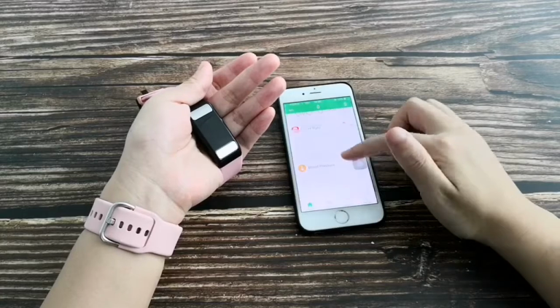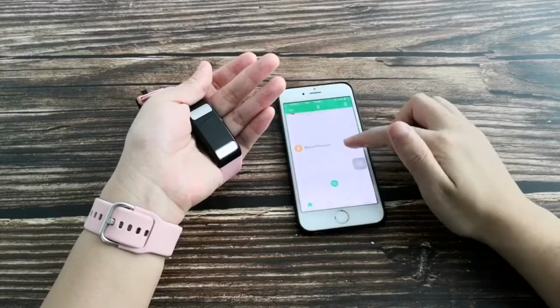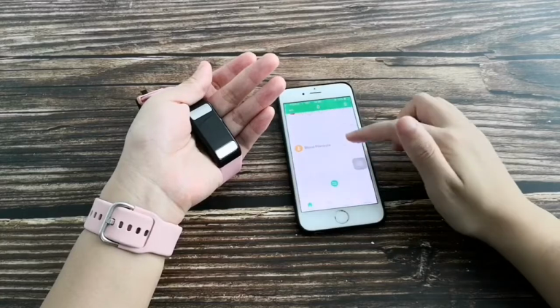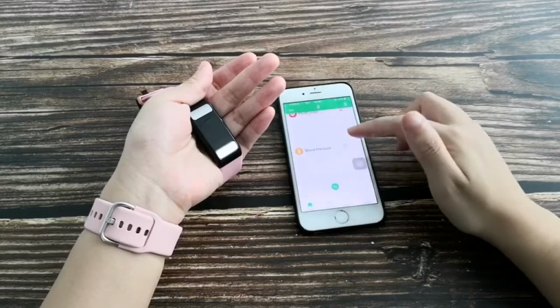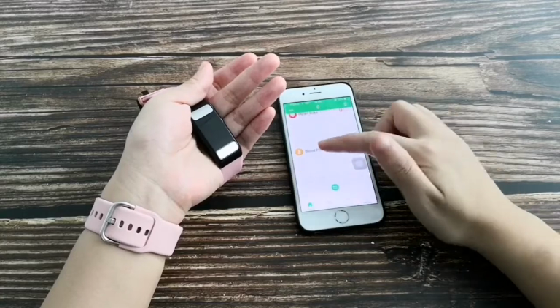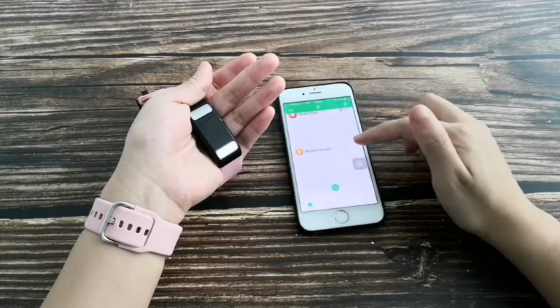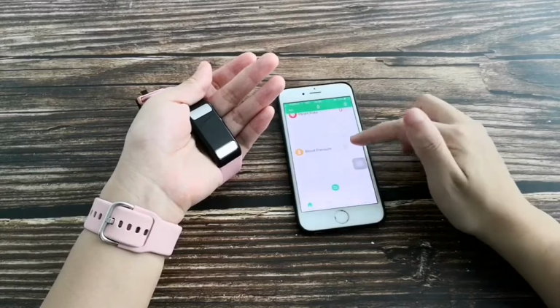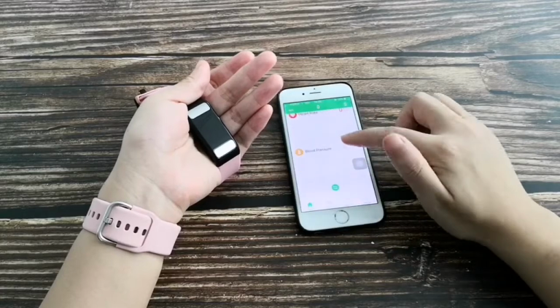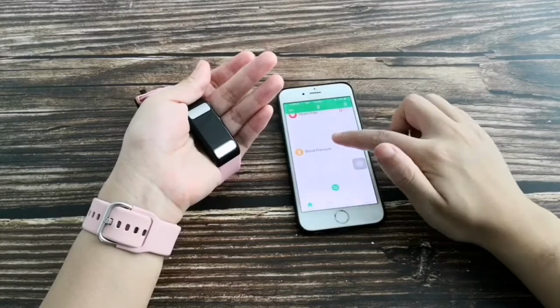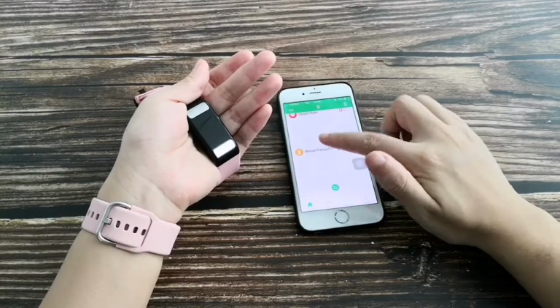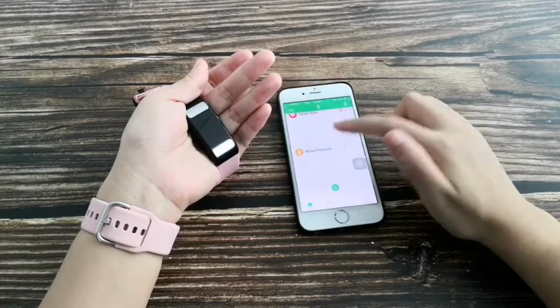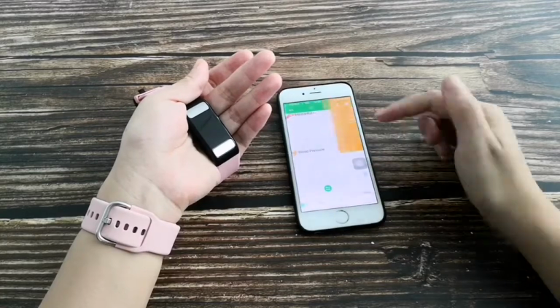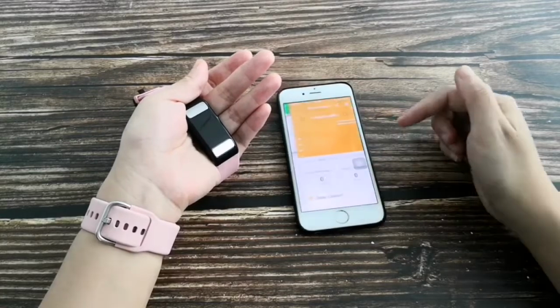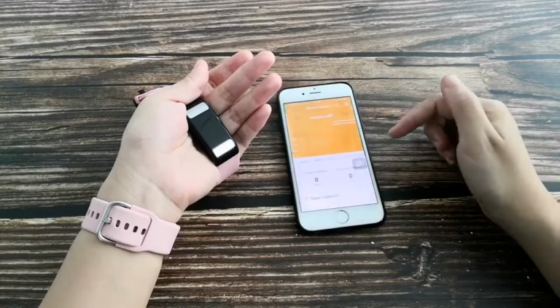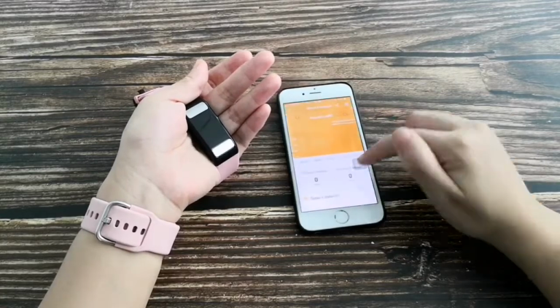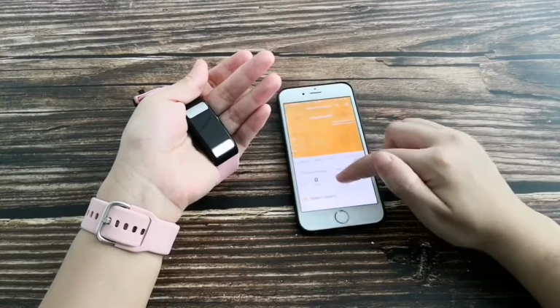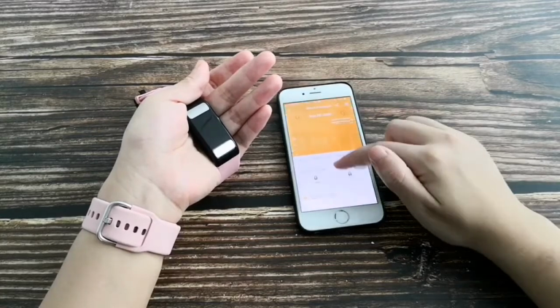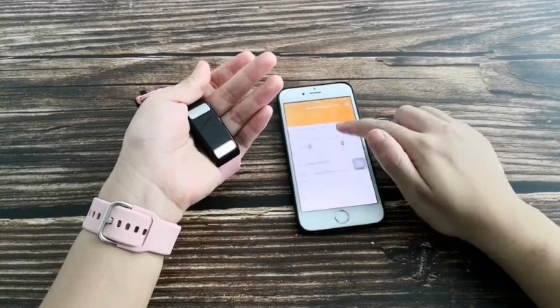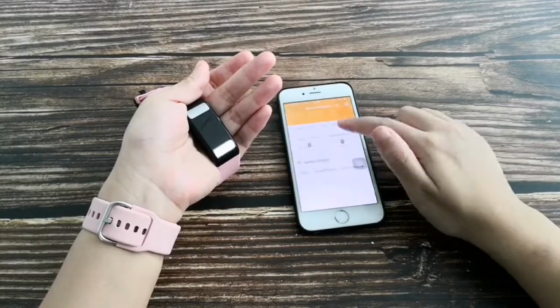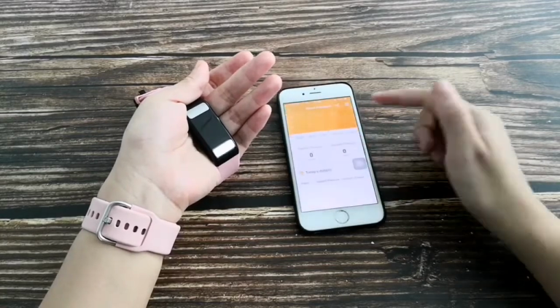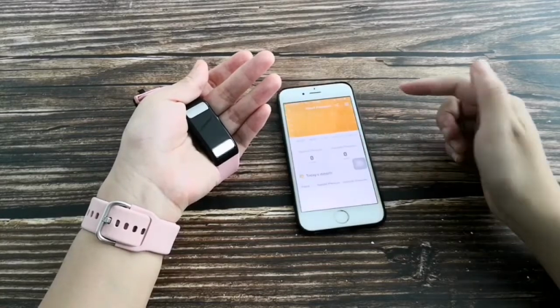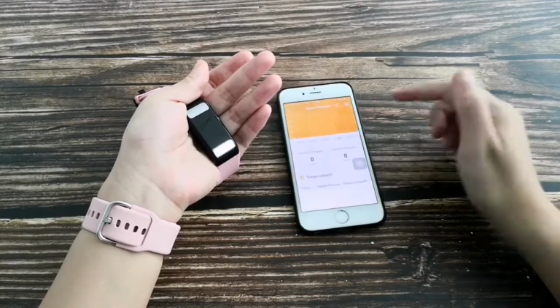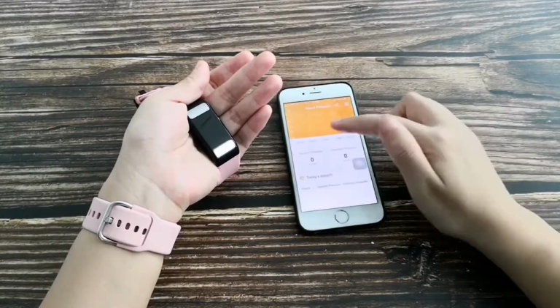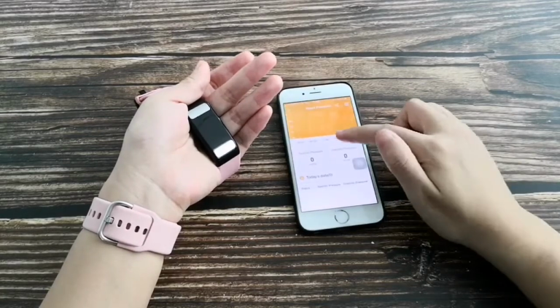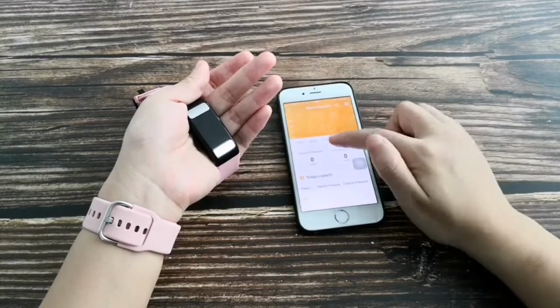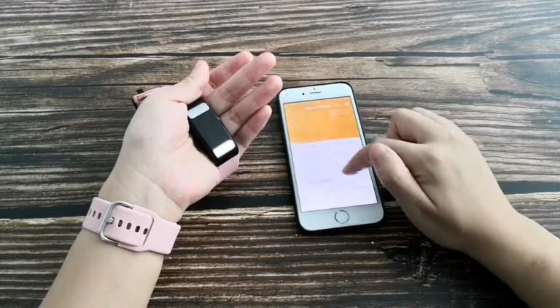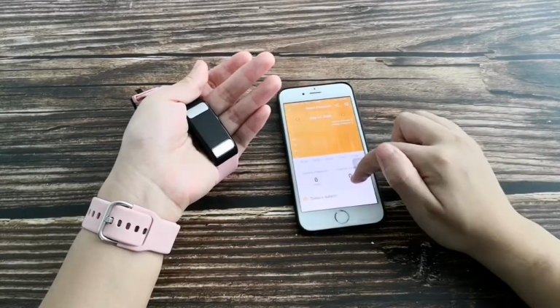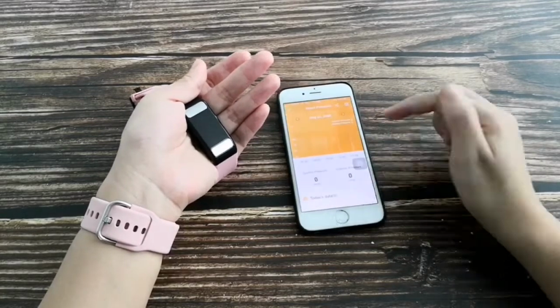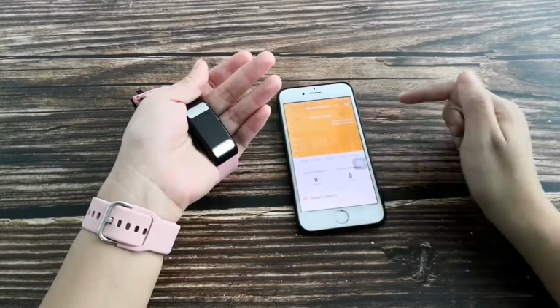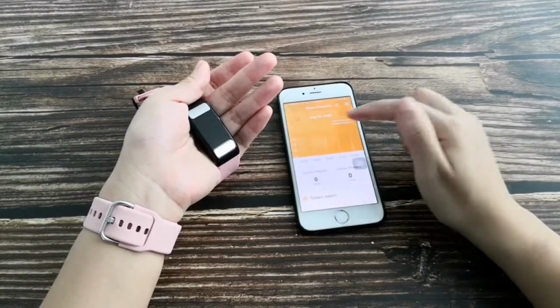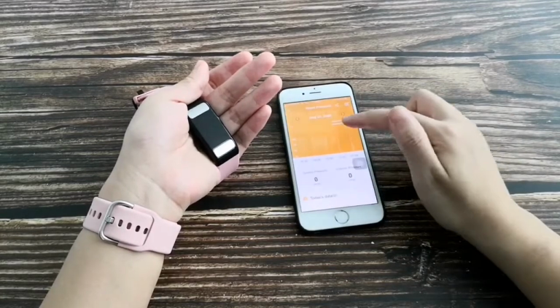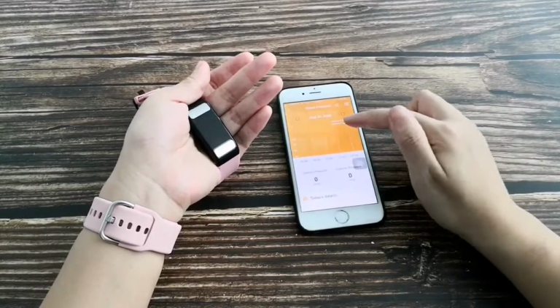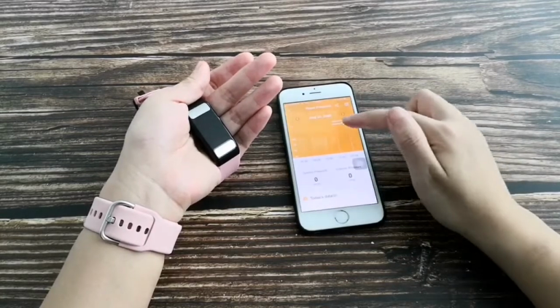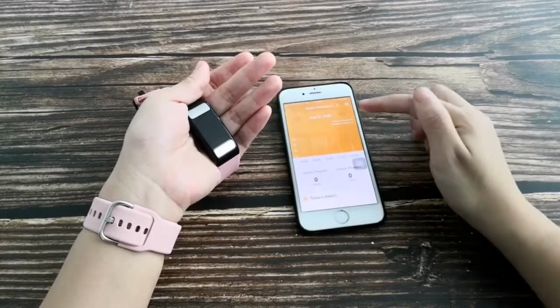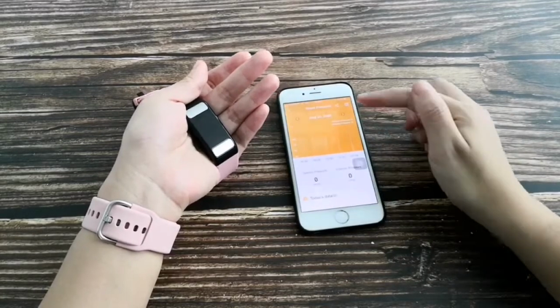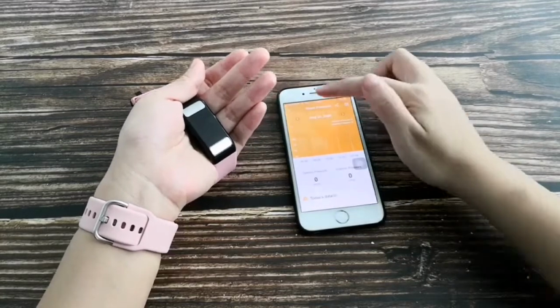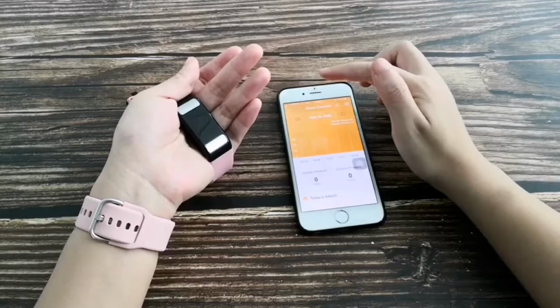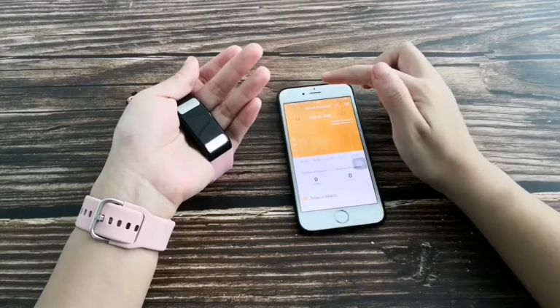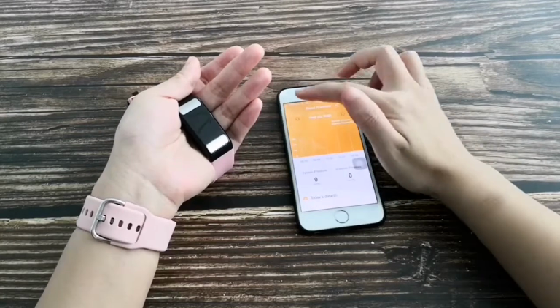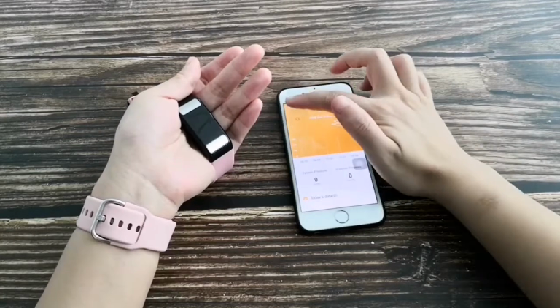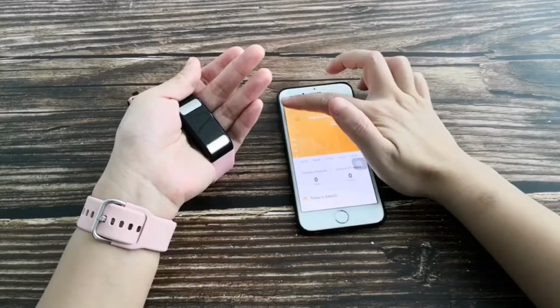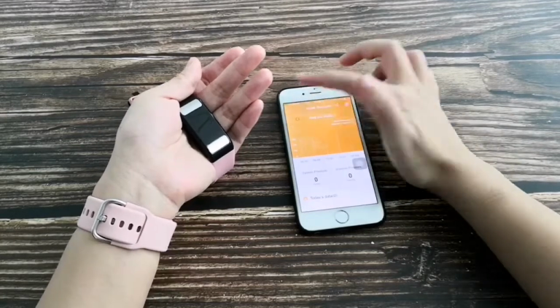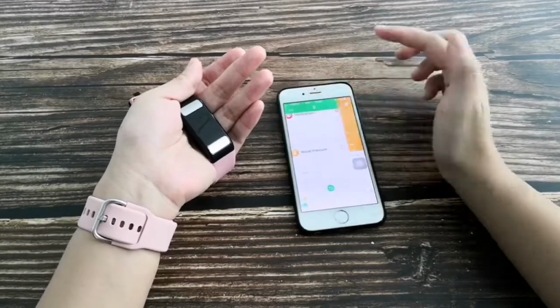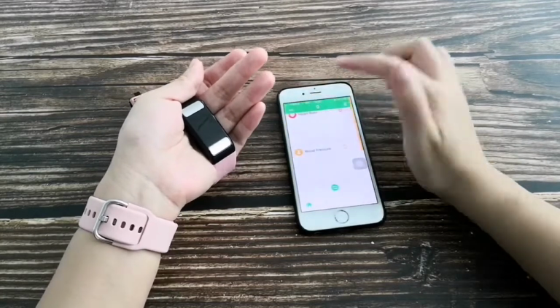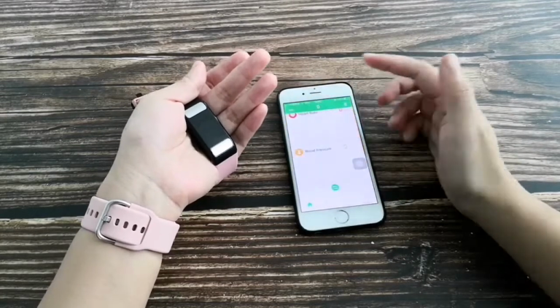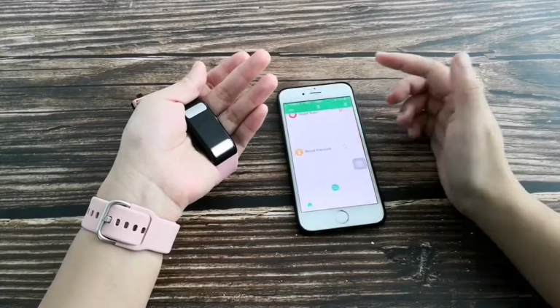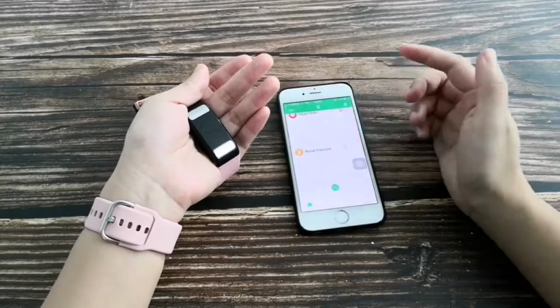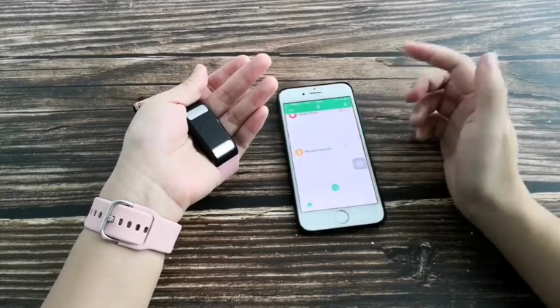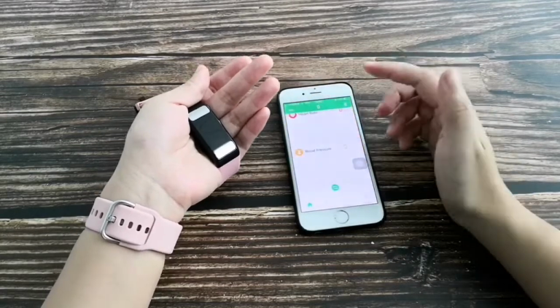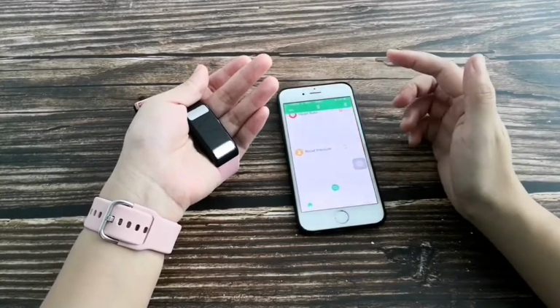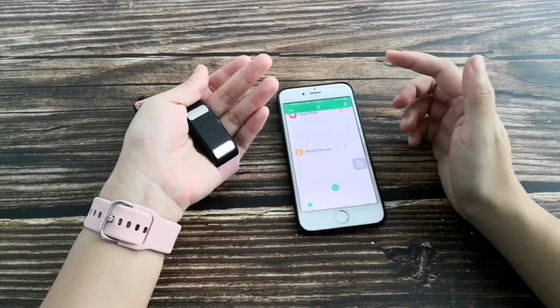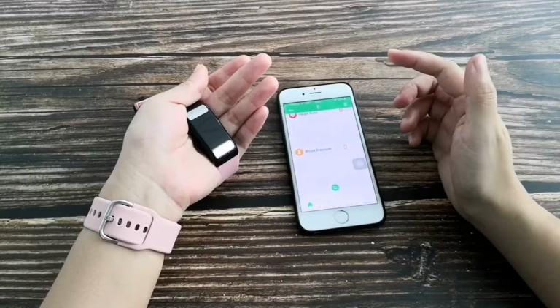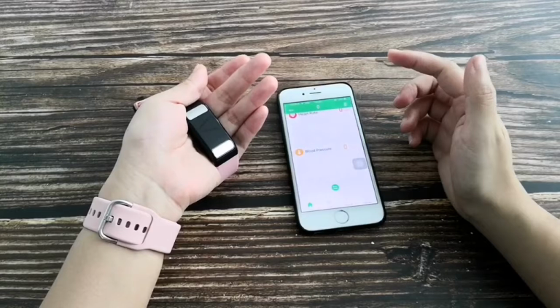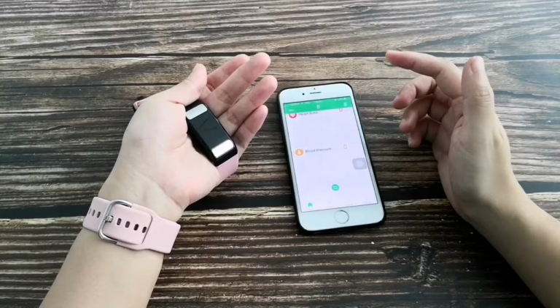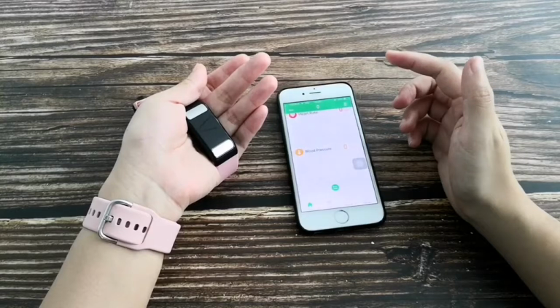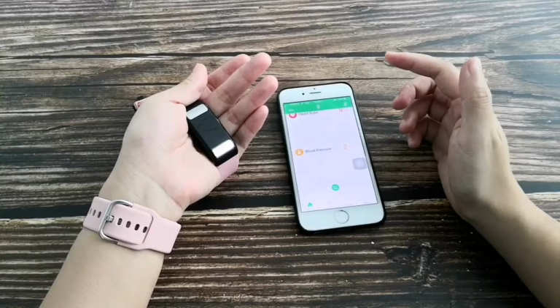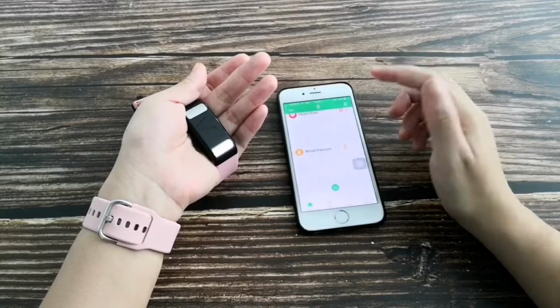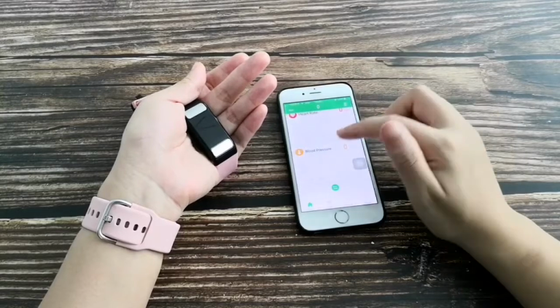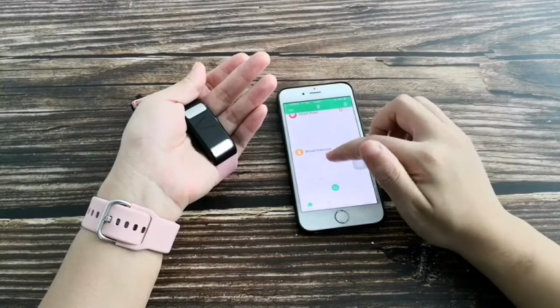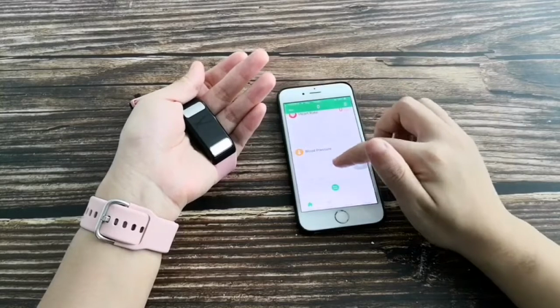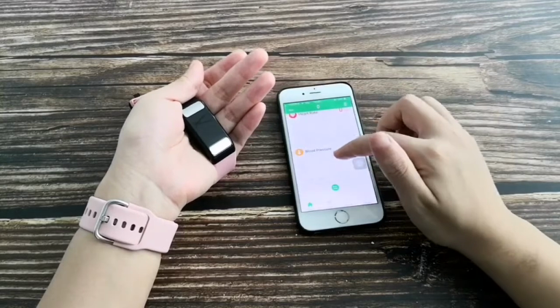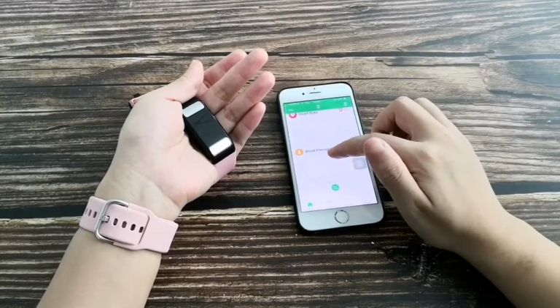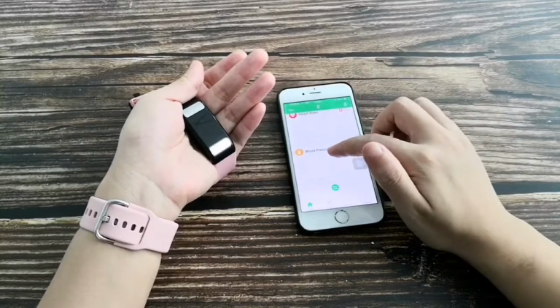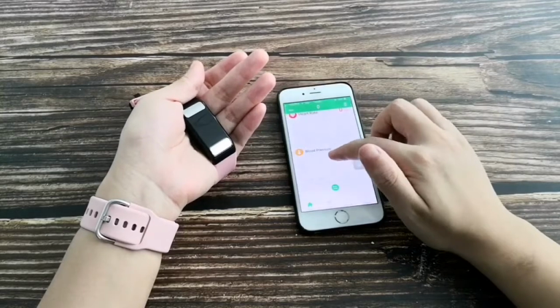This is blood pressure monitoring. Blood pressure data is calculated based on heart rate data and cannot be used for medical purposes.